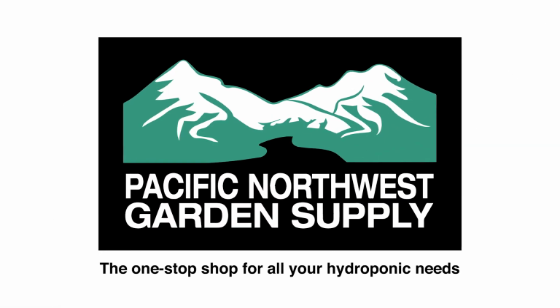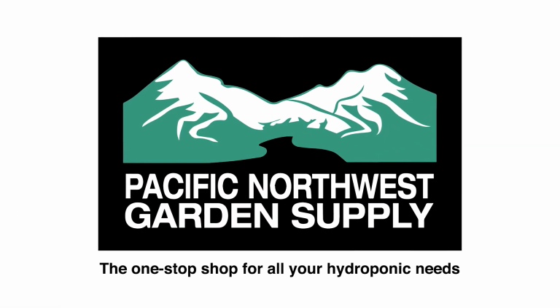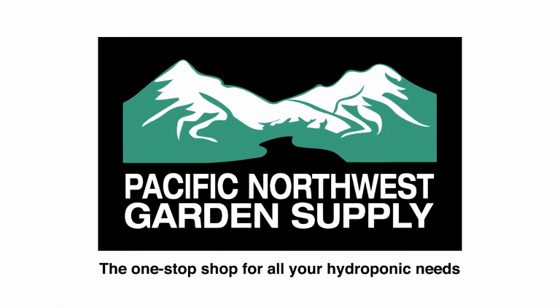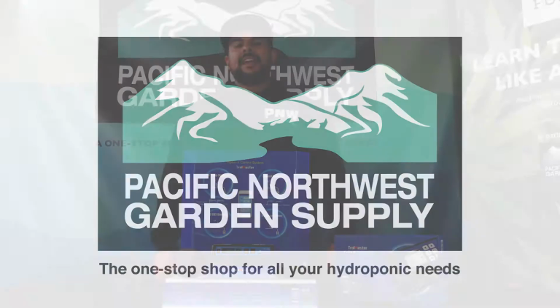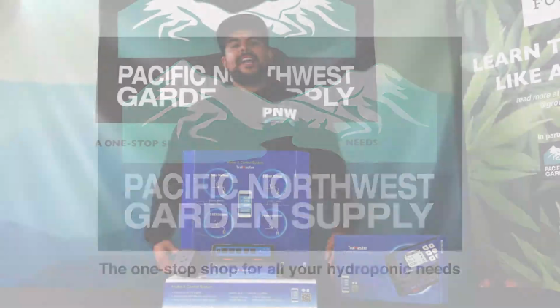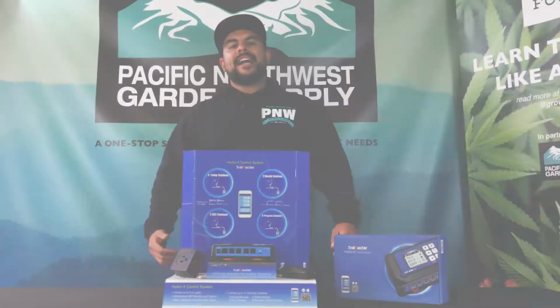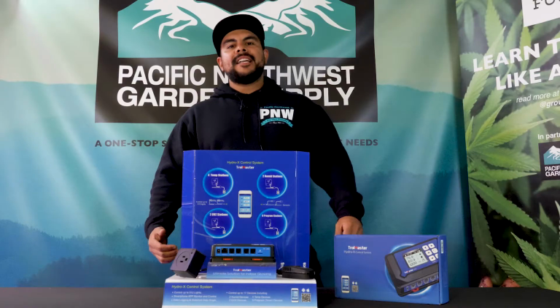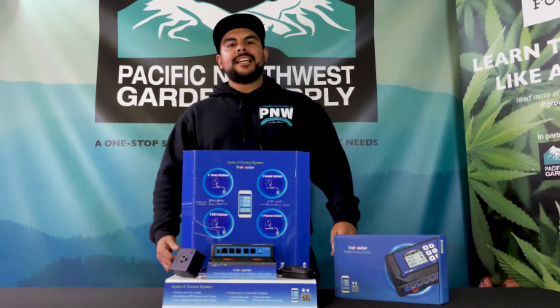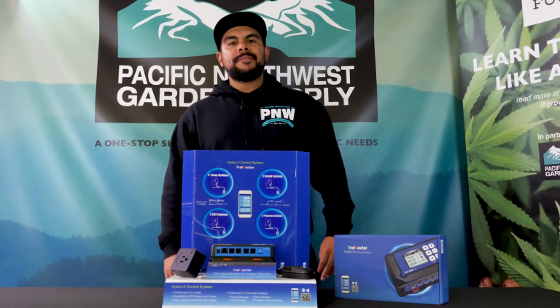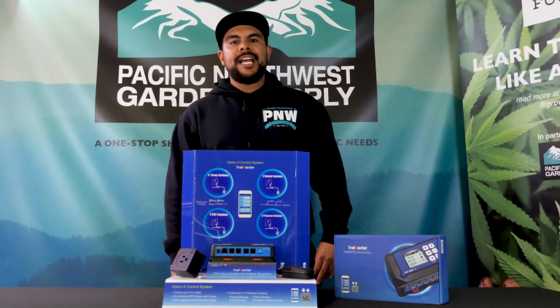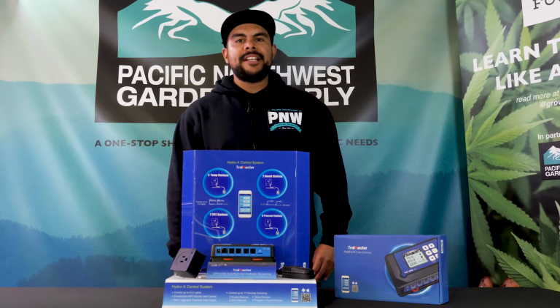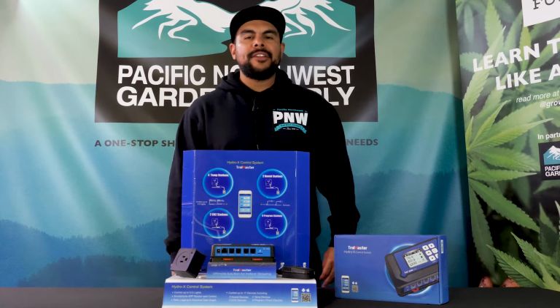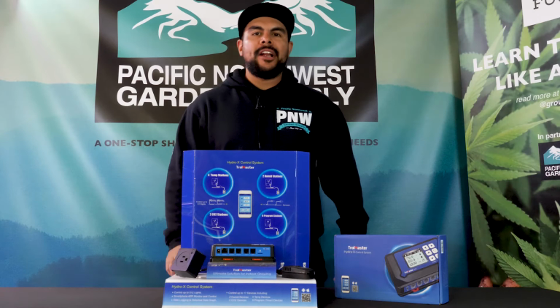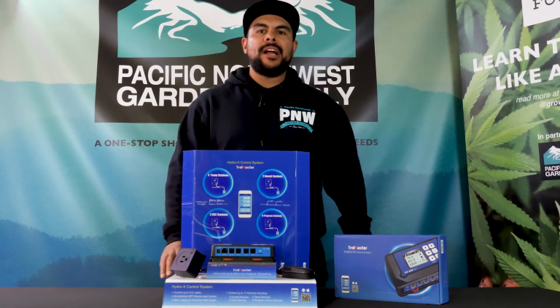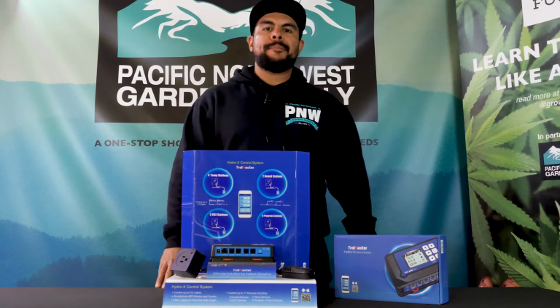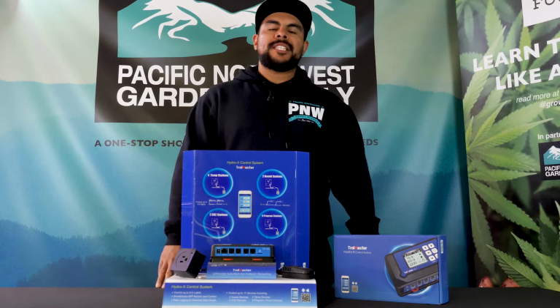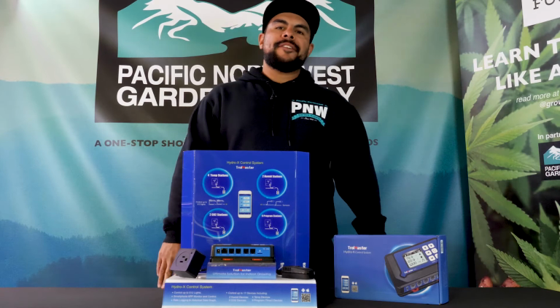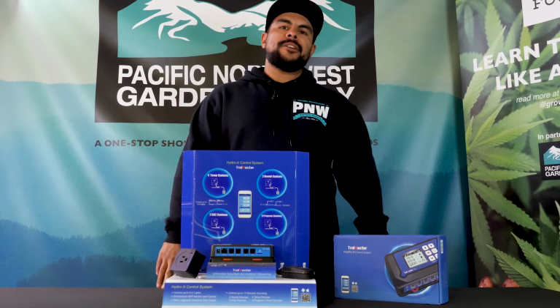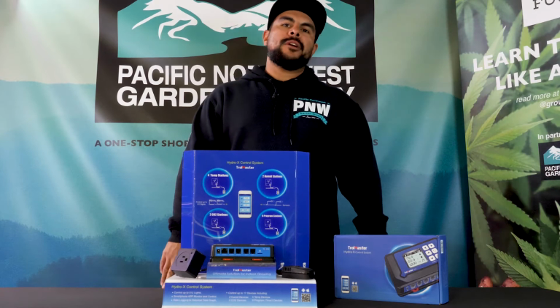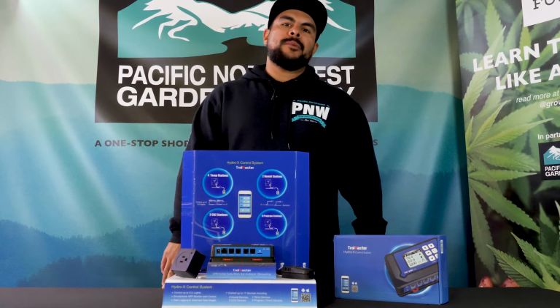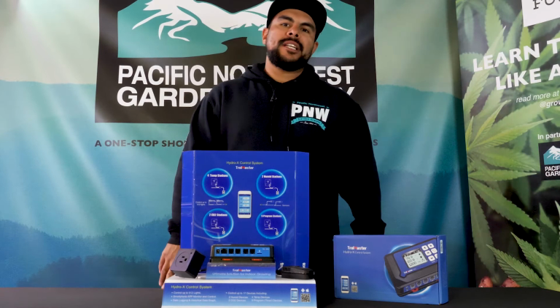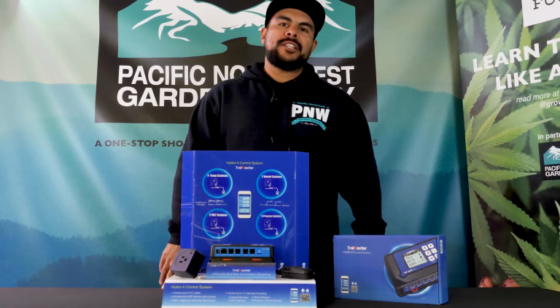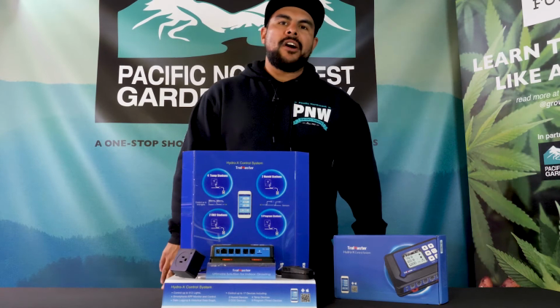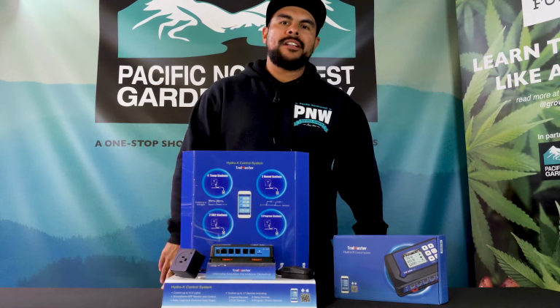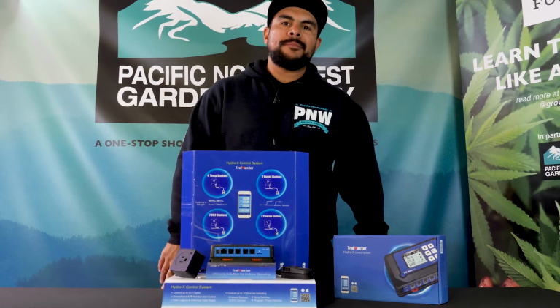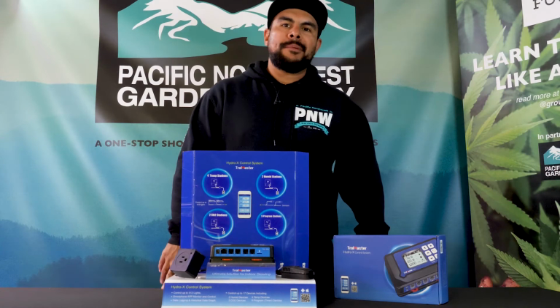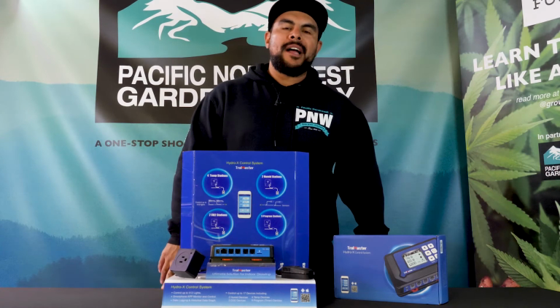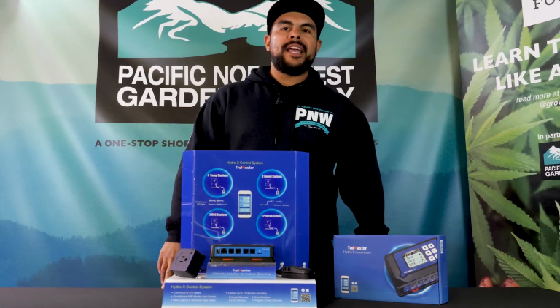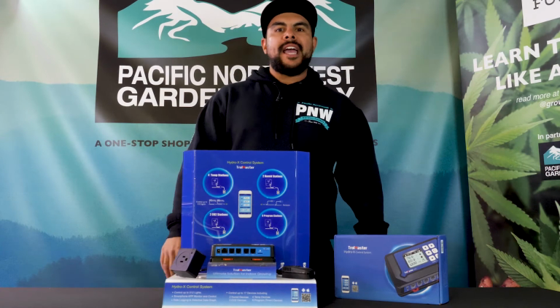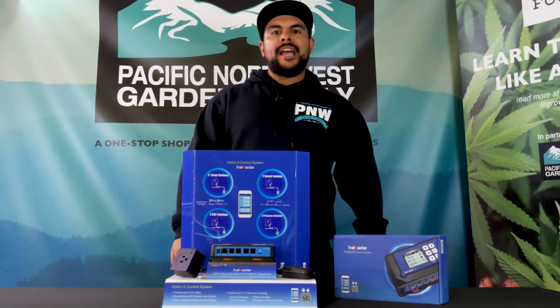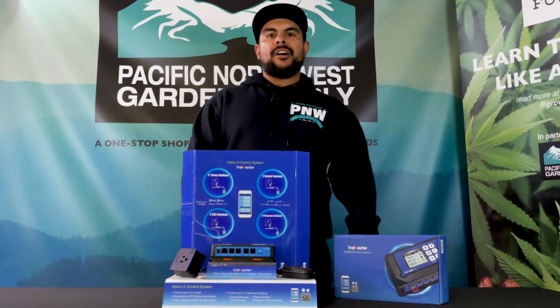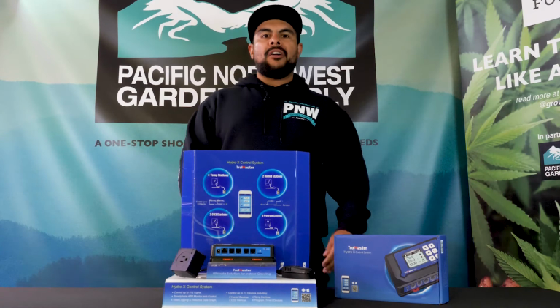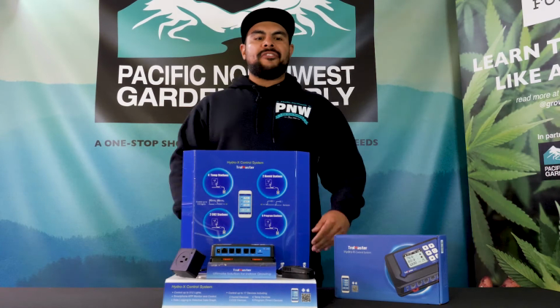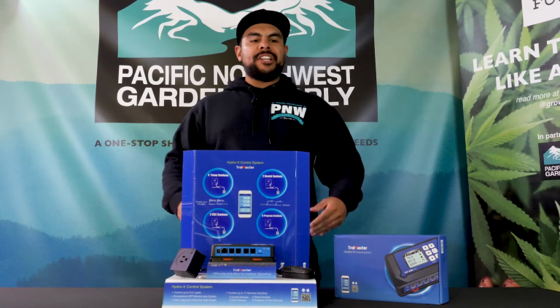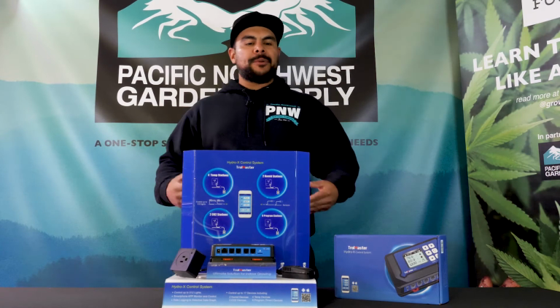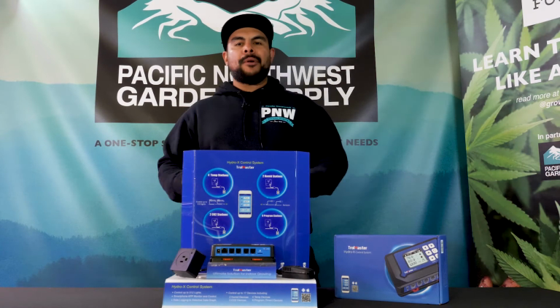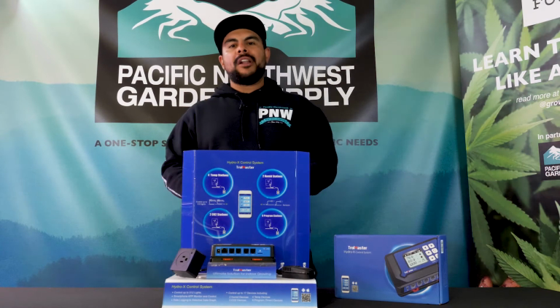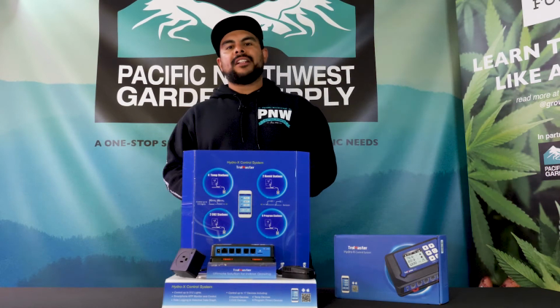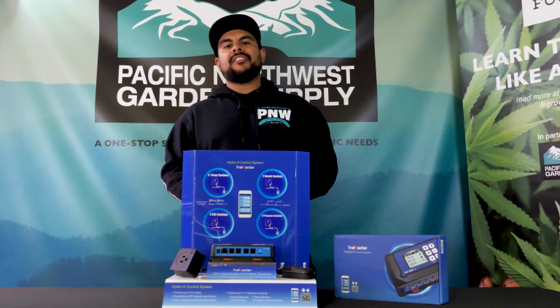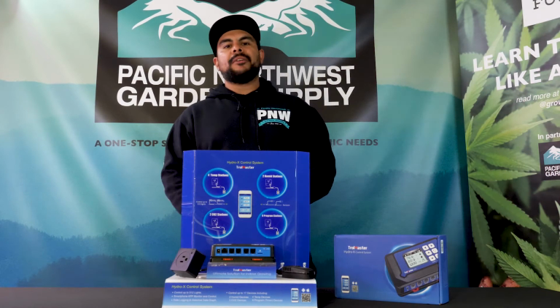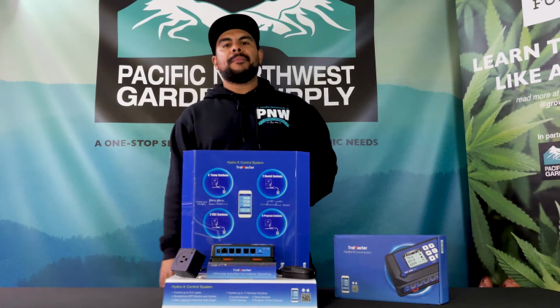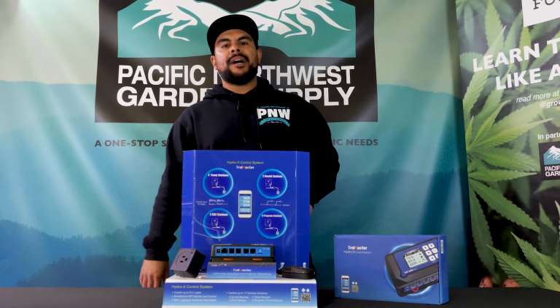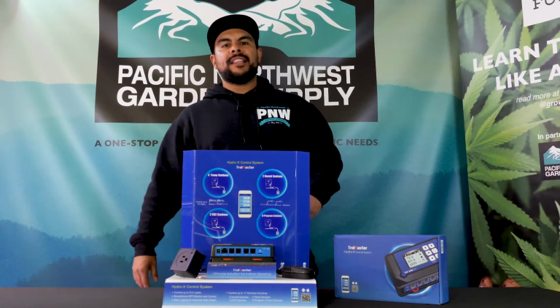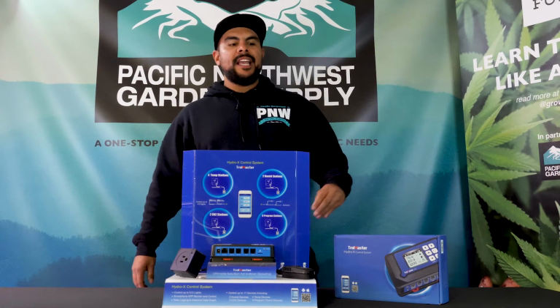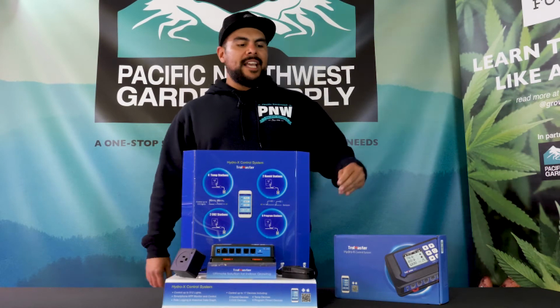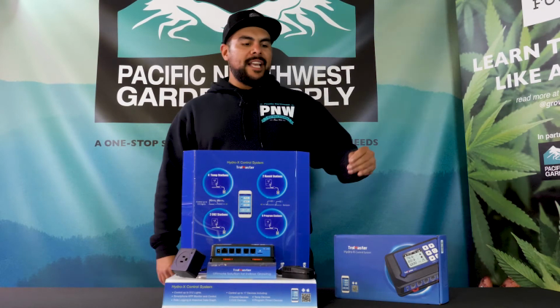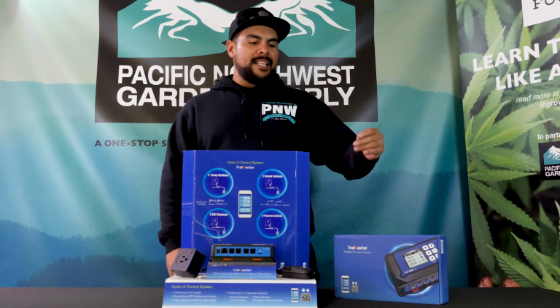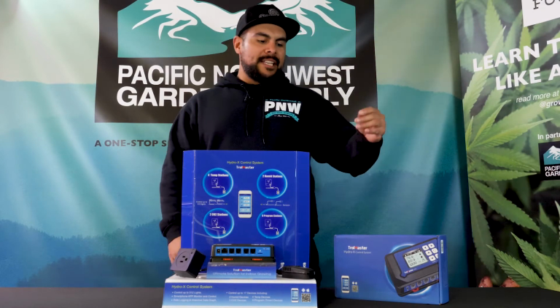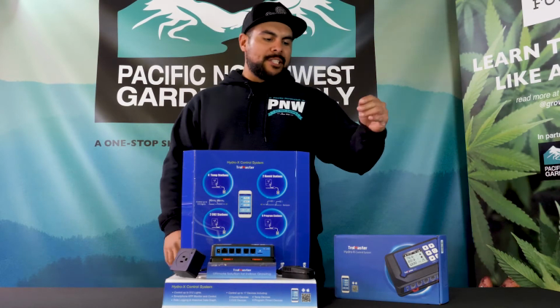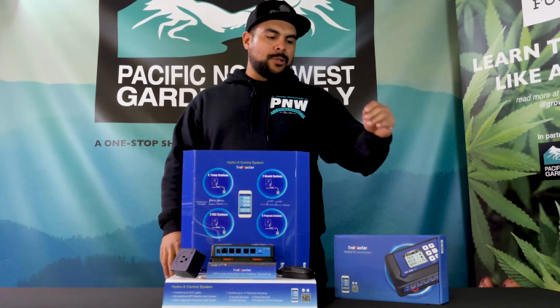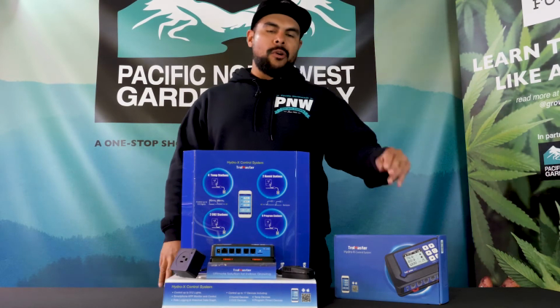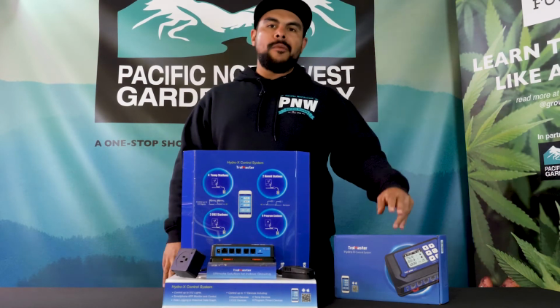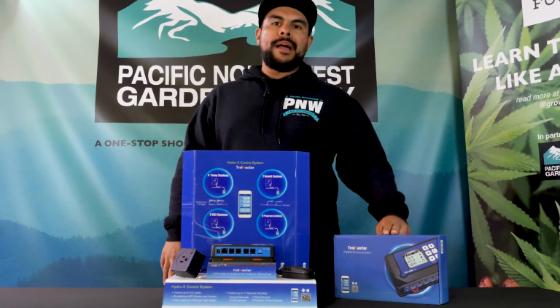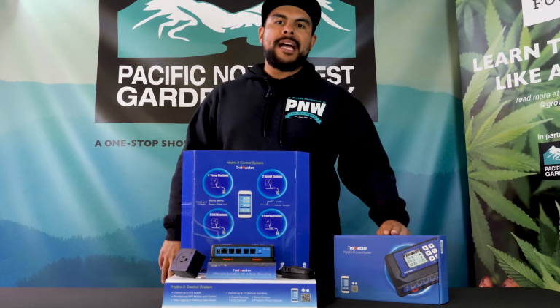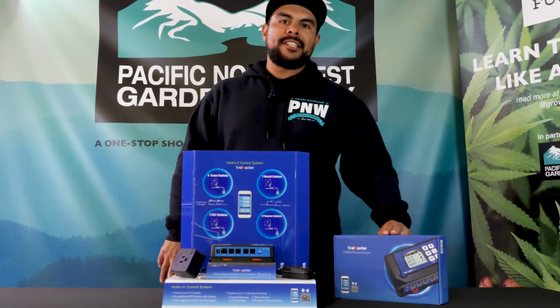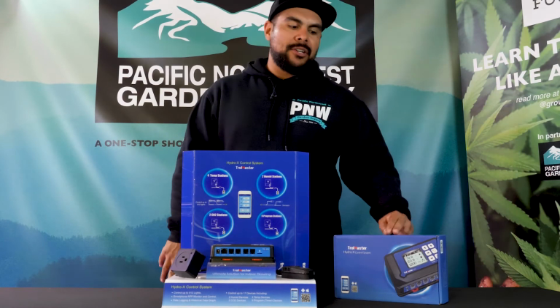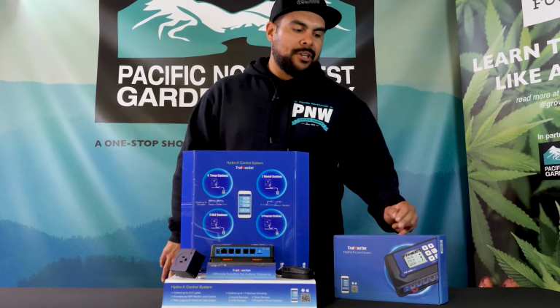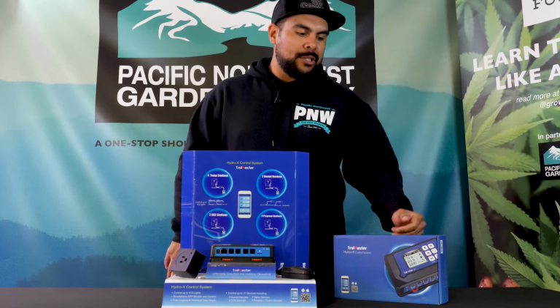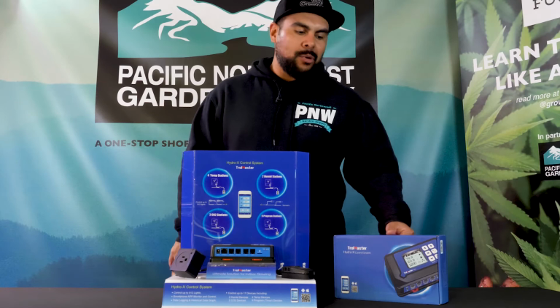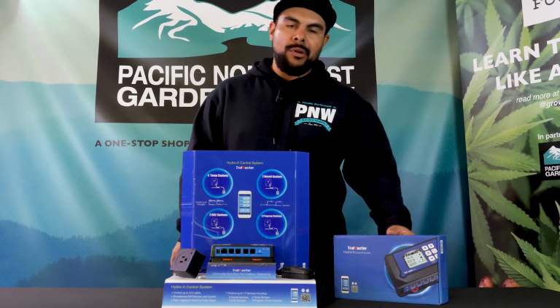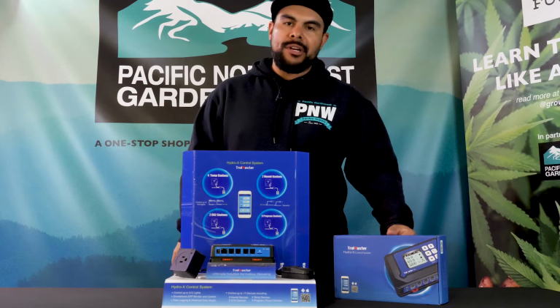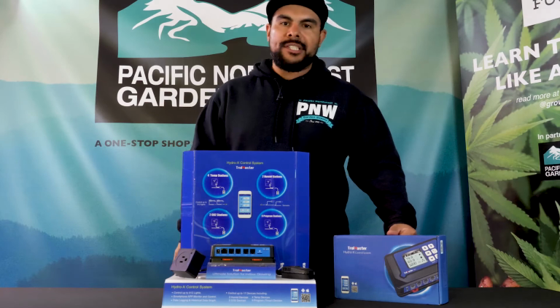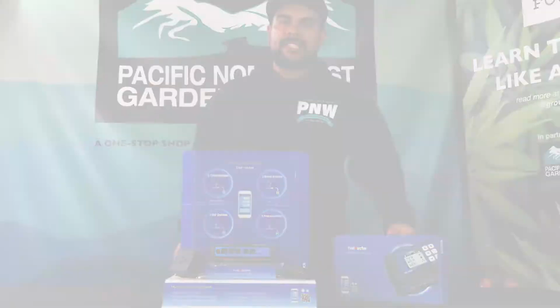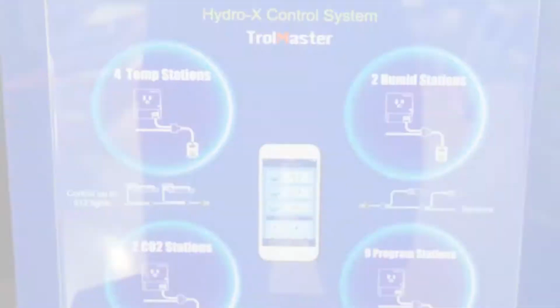Hey guys, I'm Daniel here at Pacific Northwest Garden Supply and our feature product of the month is the Trollmaster Controller System.